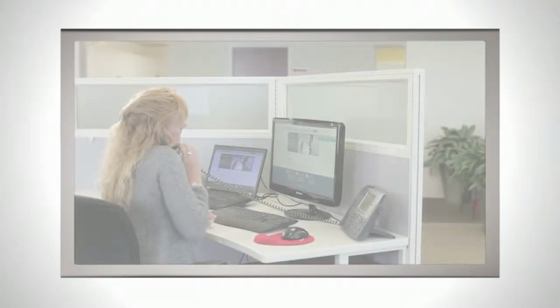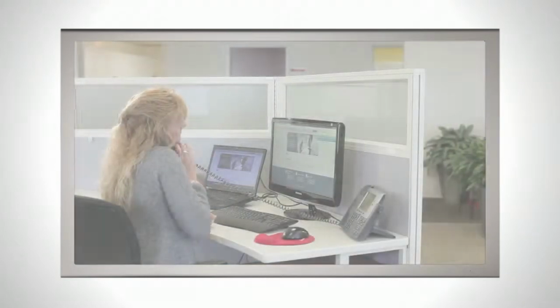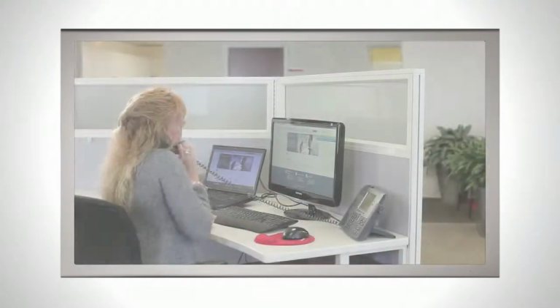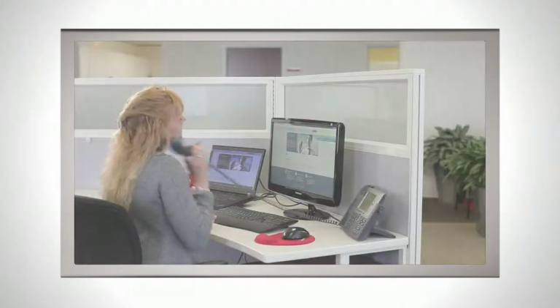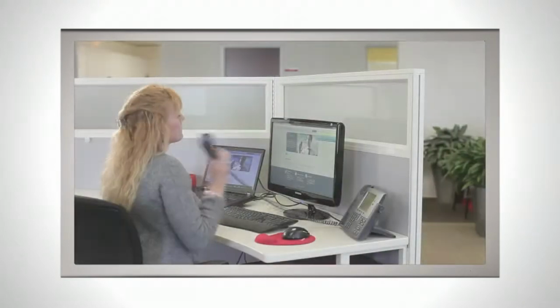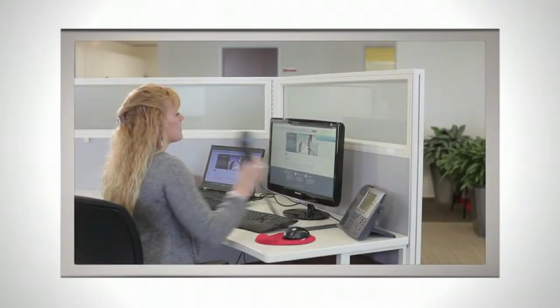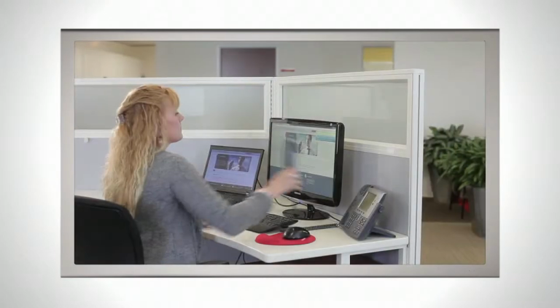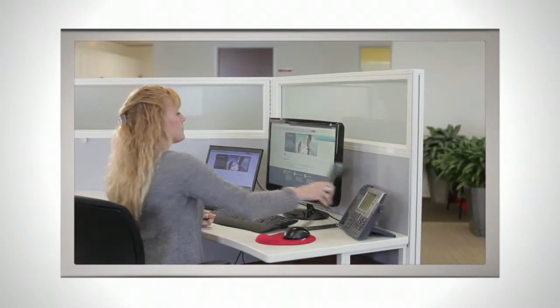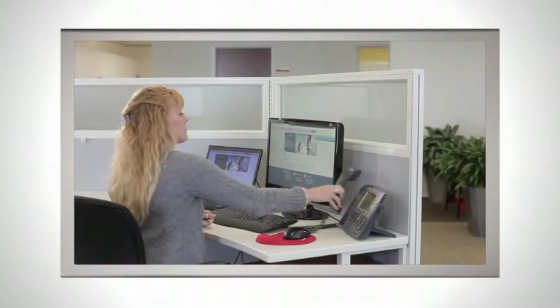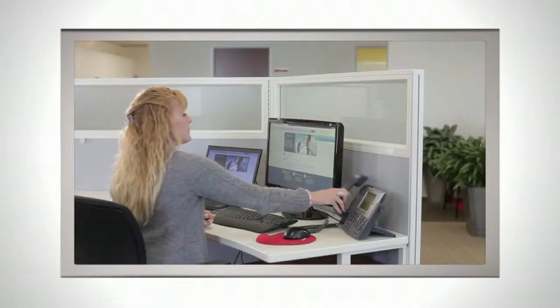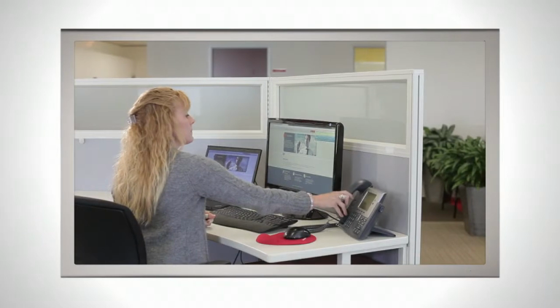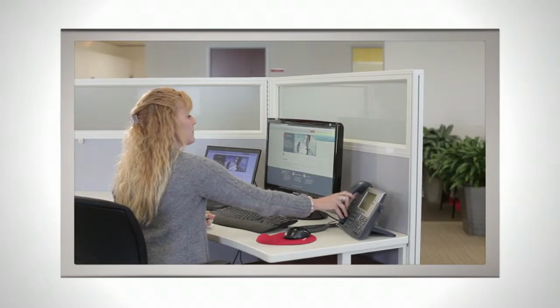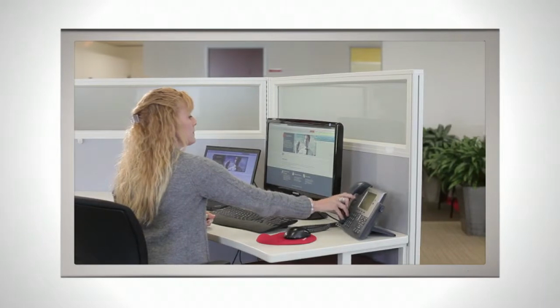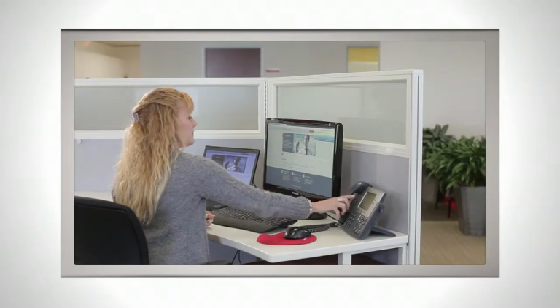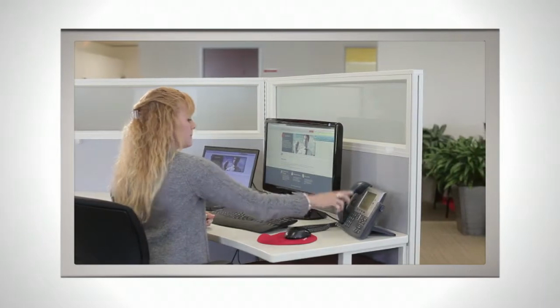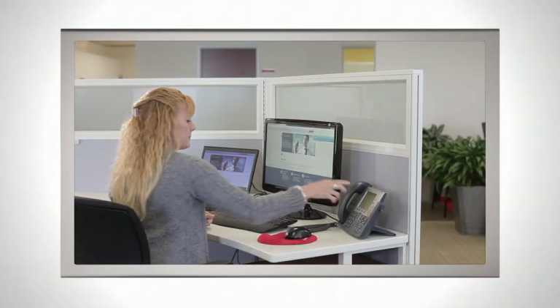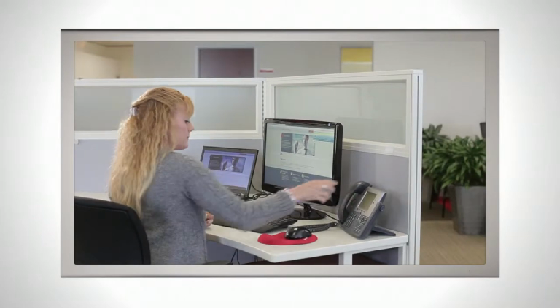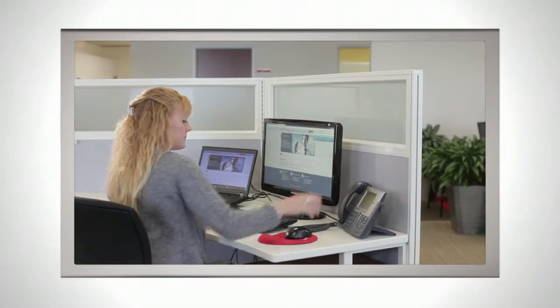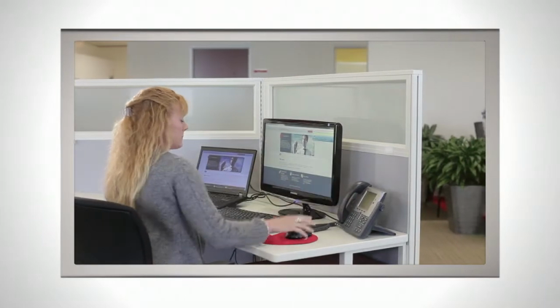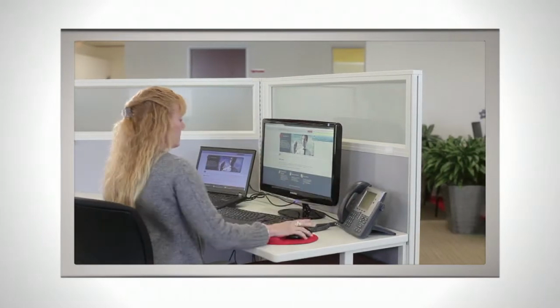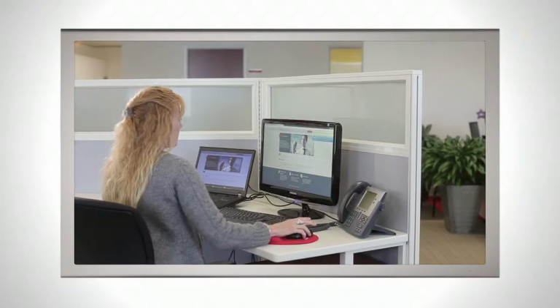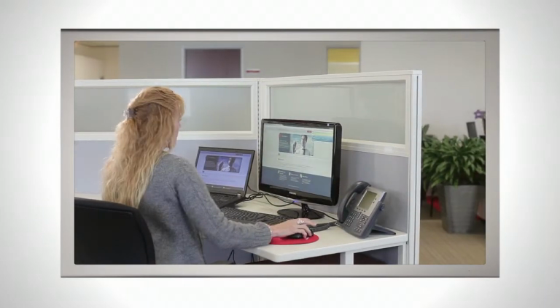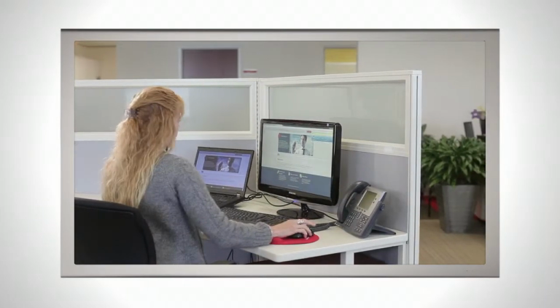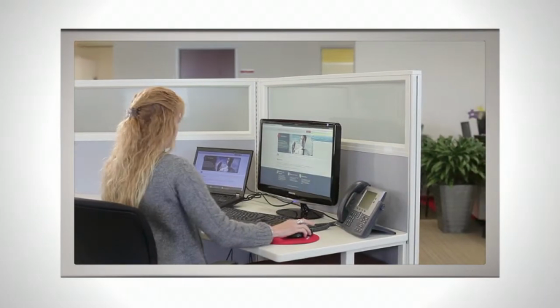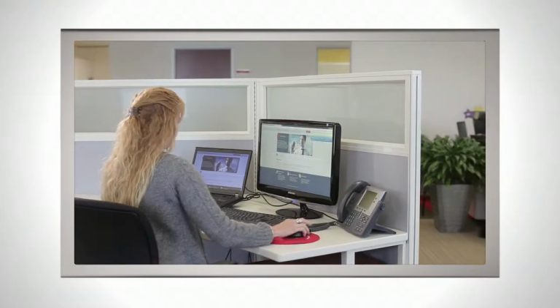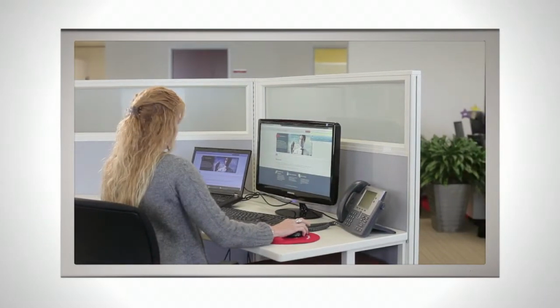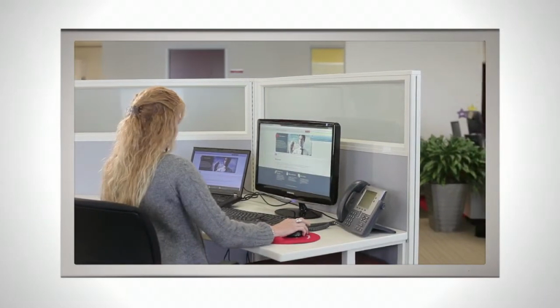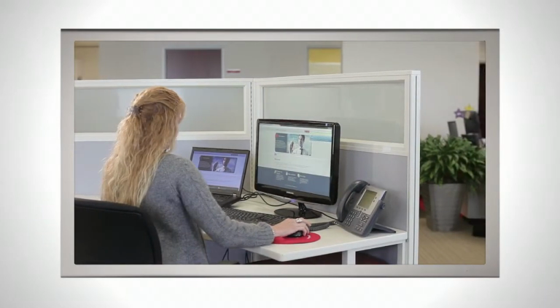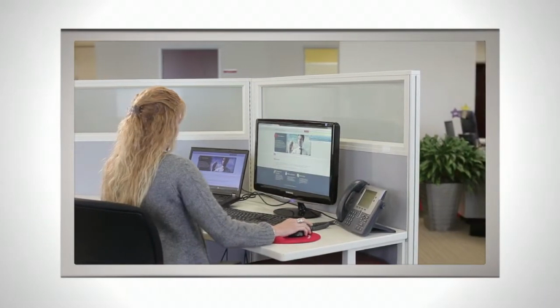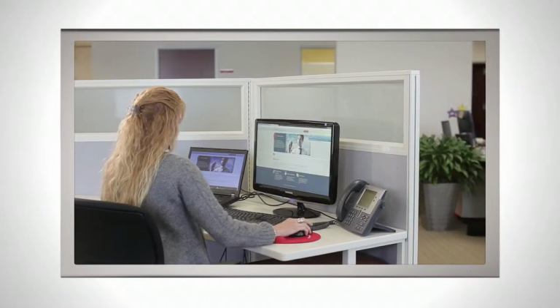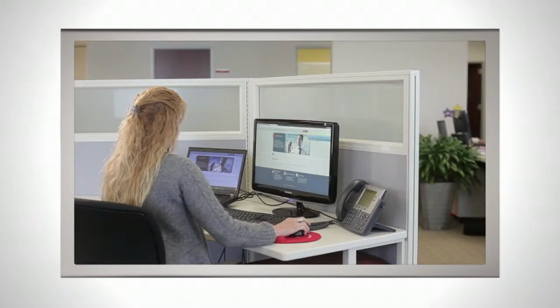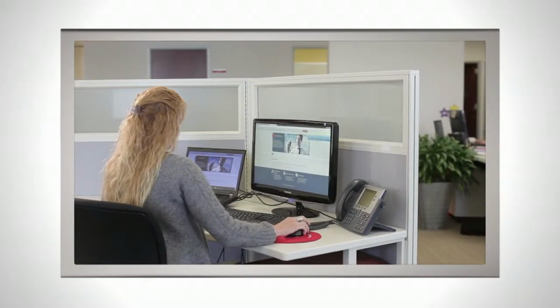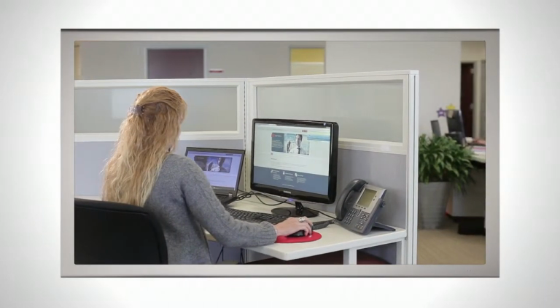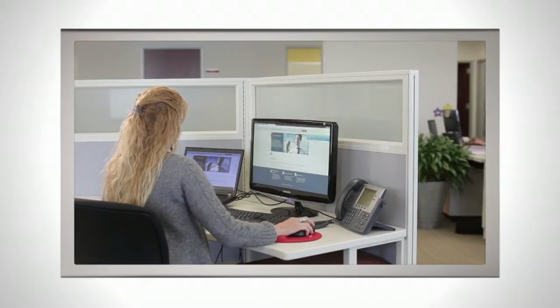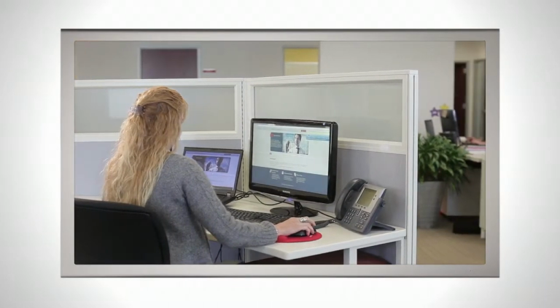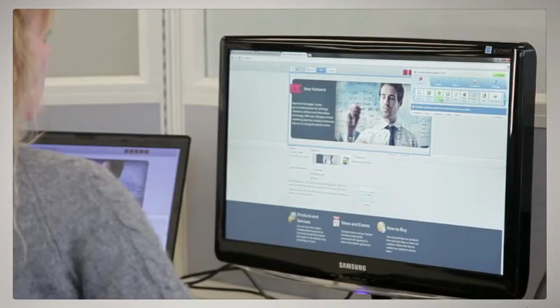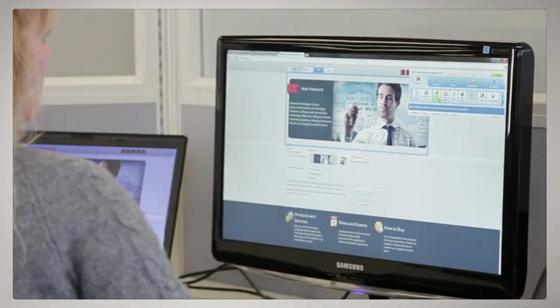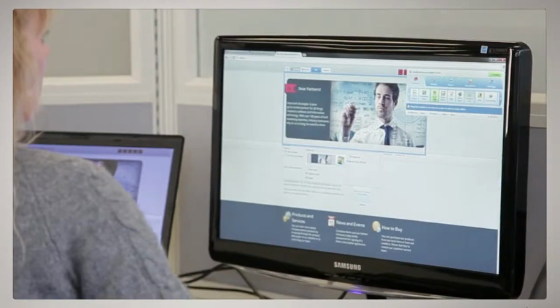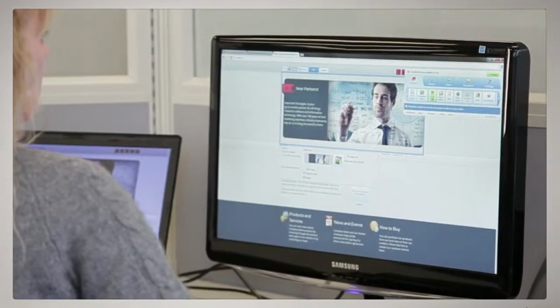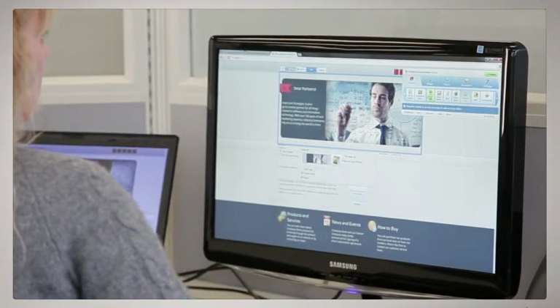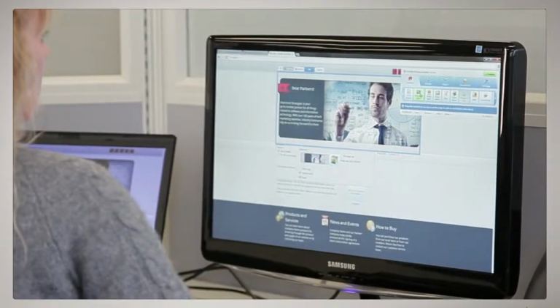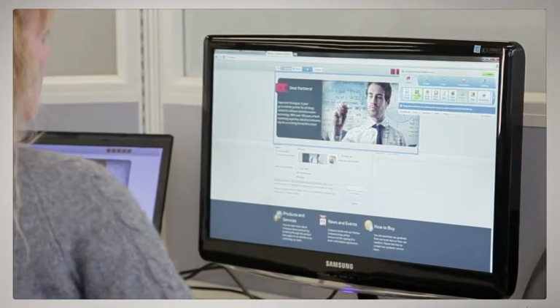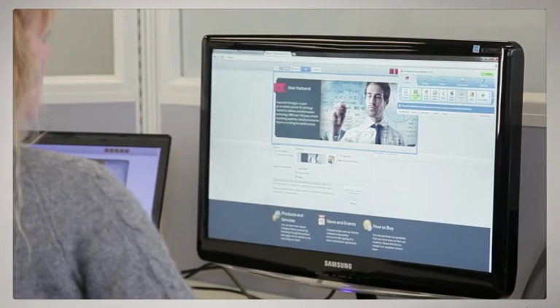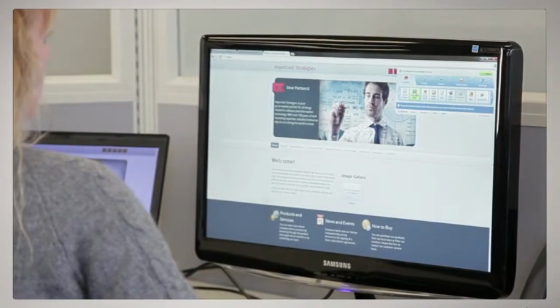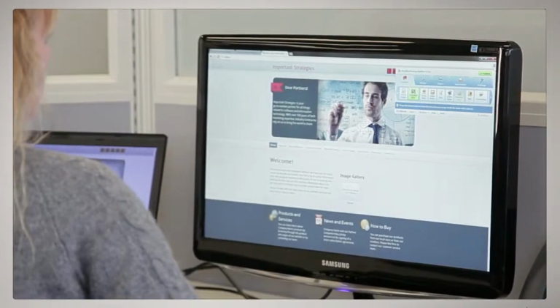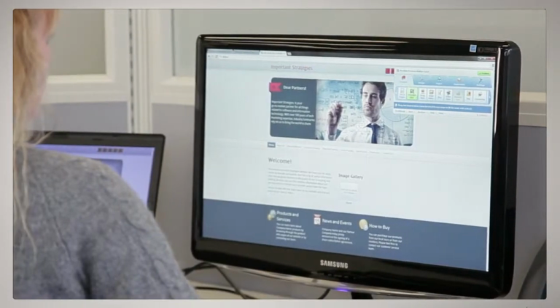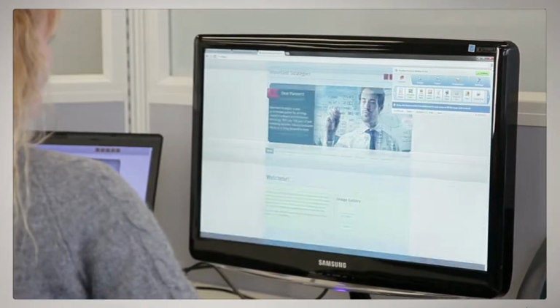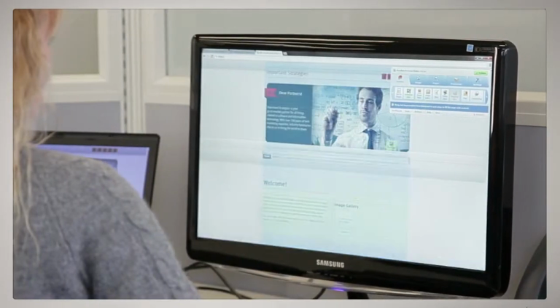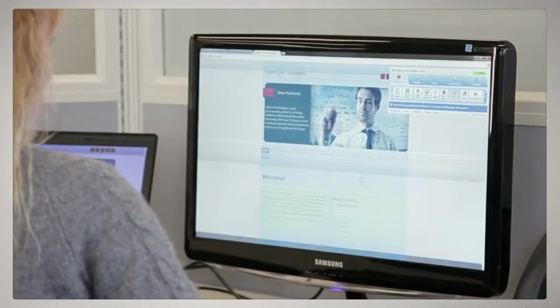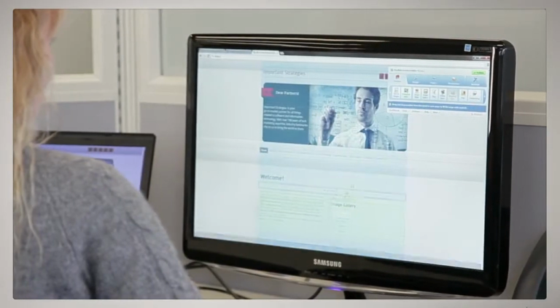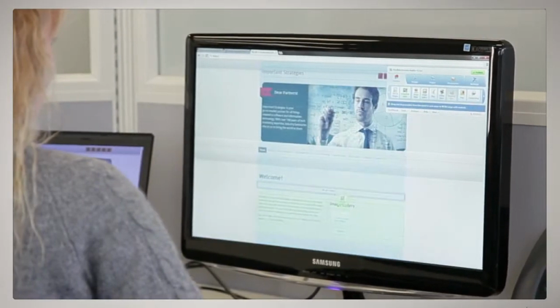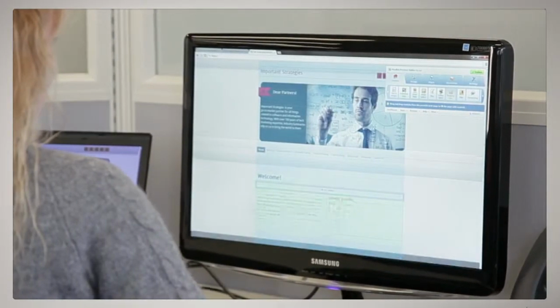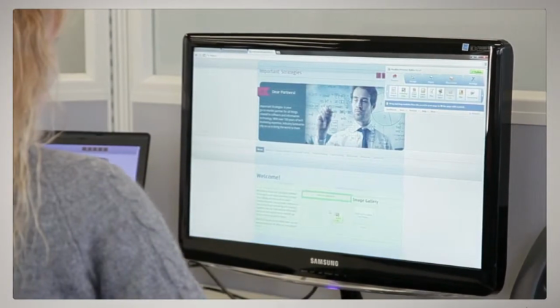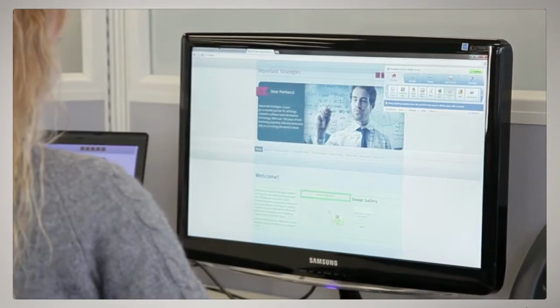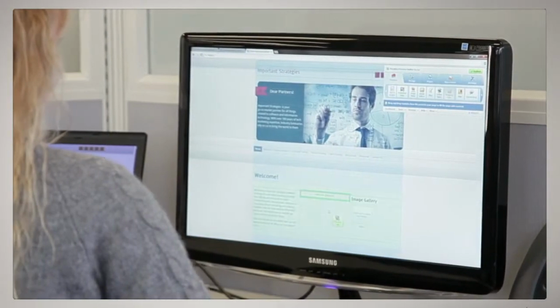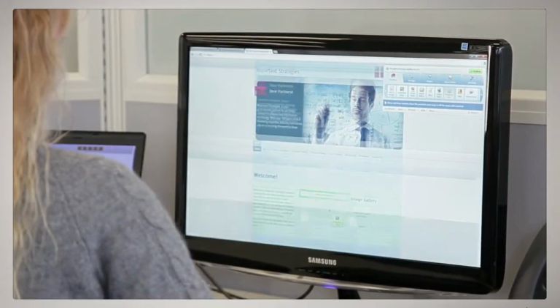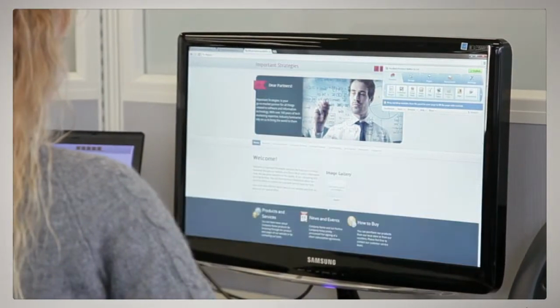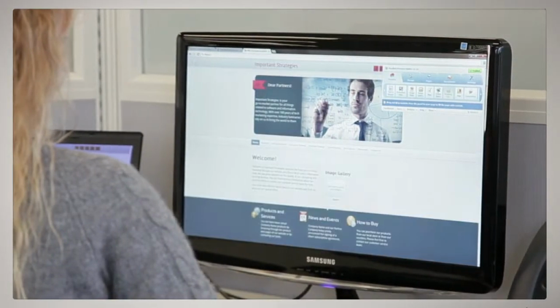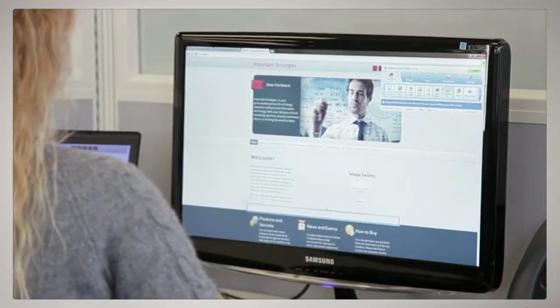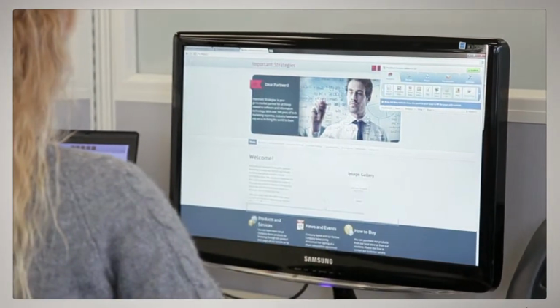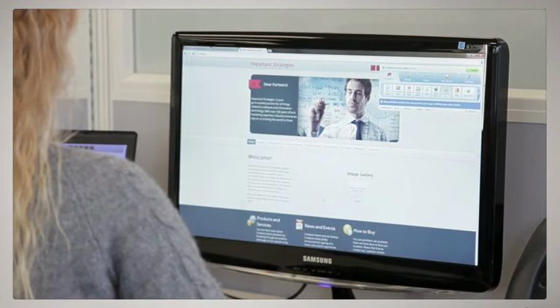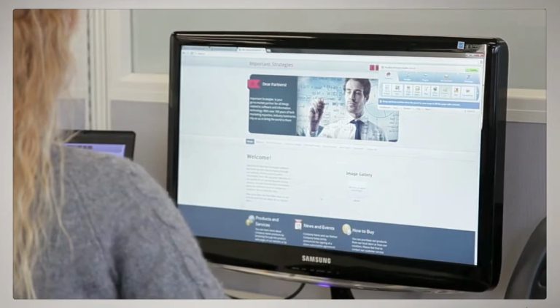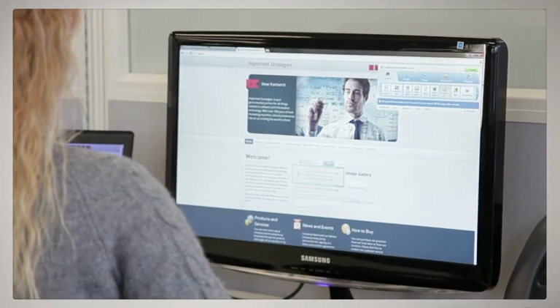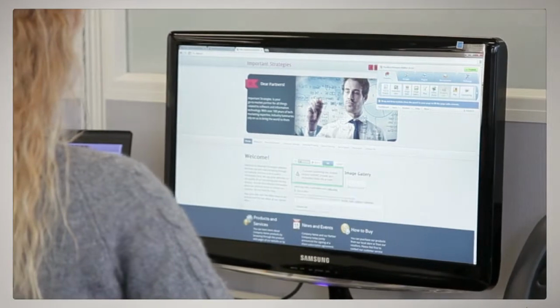Don't wait any longer. You can build a great-looking website for your business in minutes, today, with Parallel's Web Presence Builder.